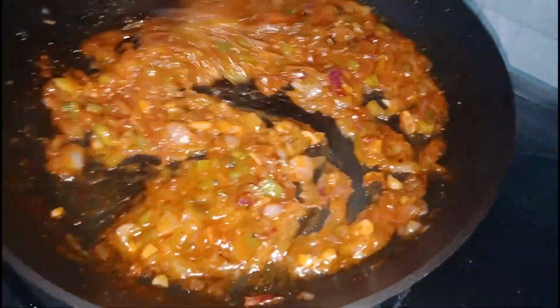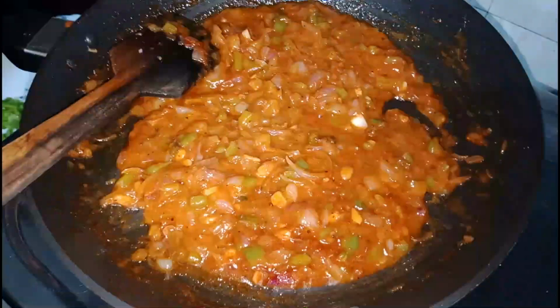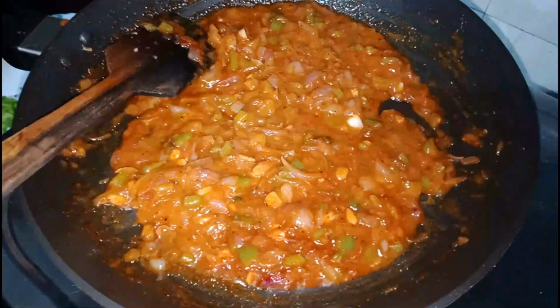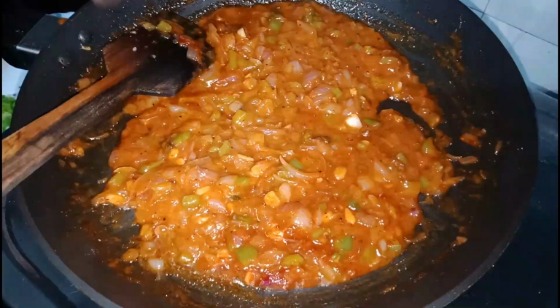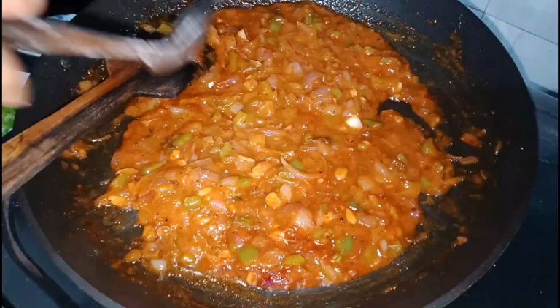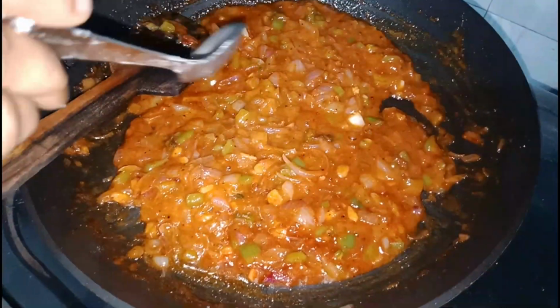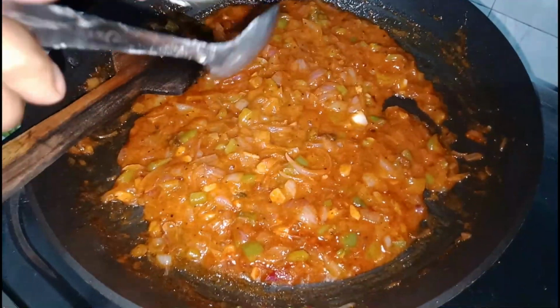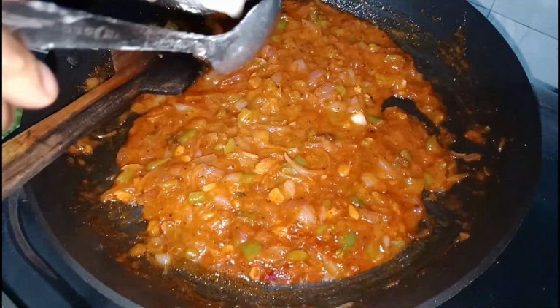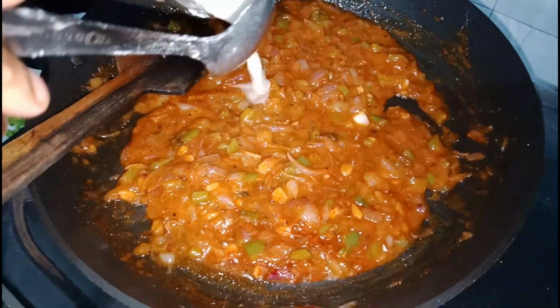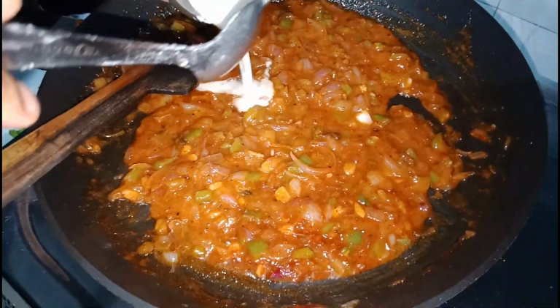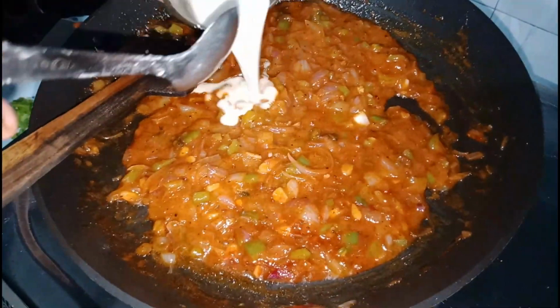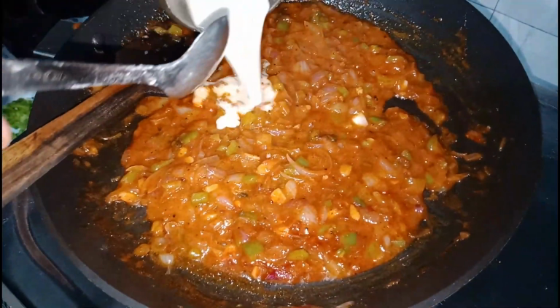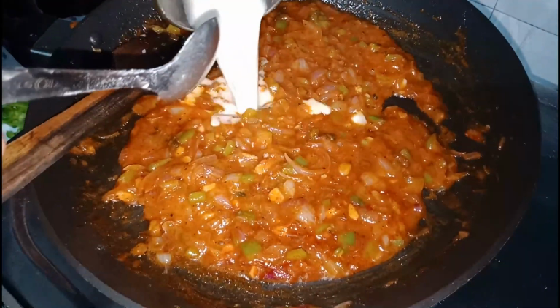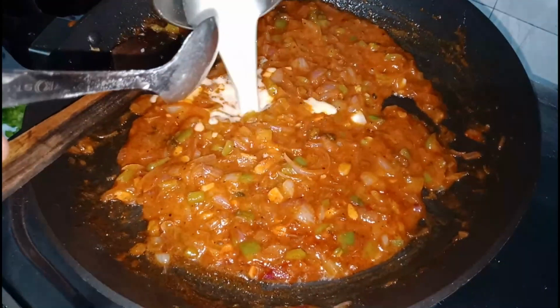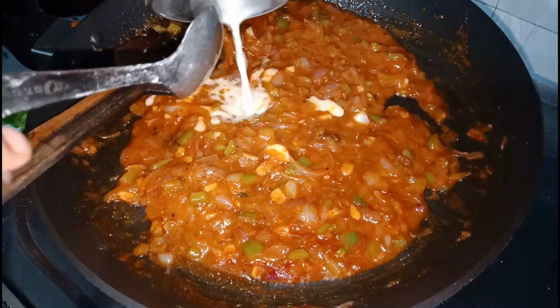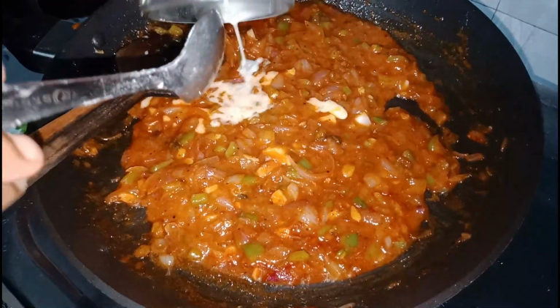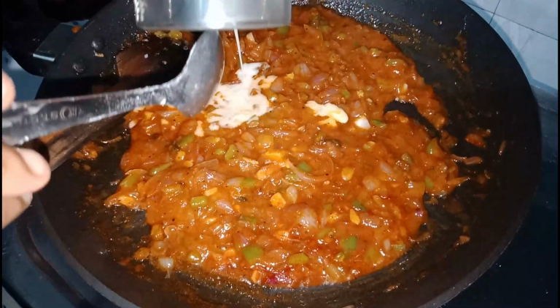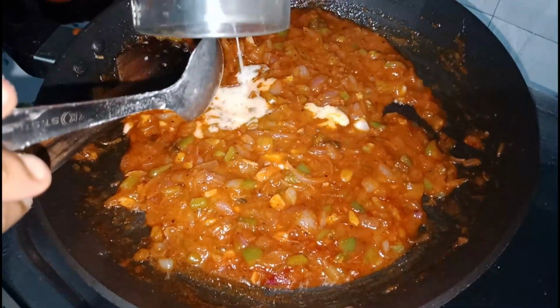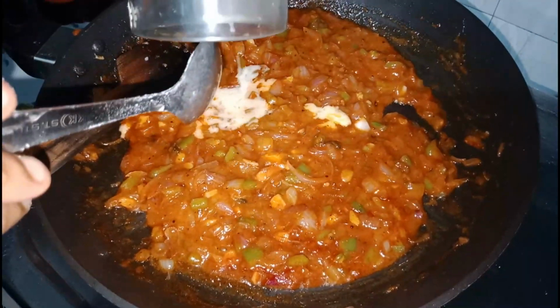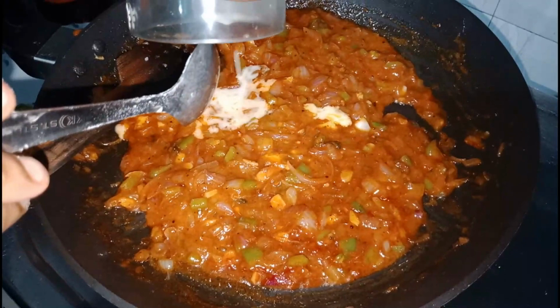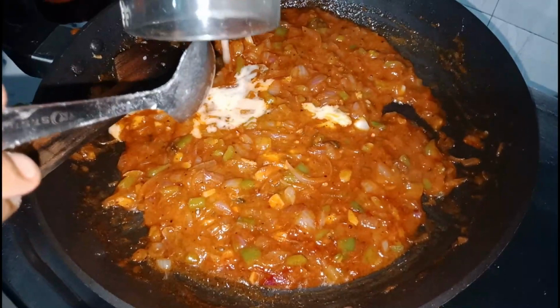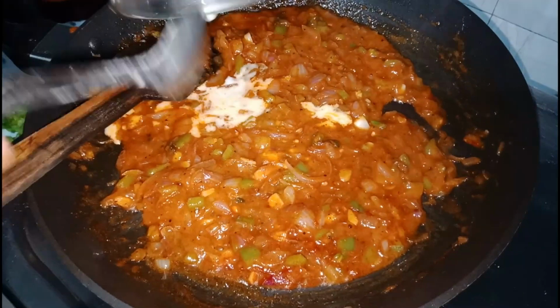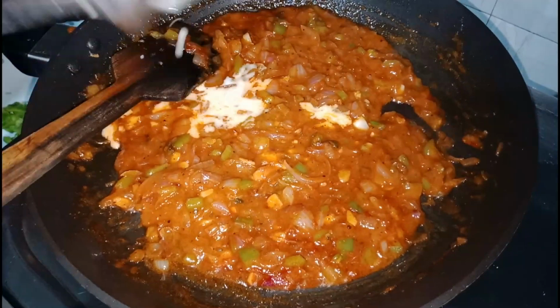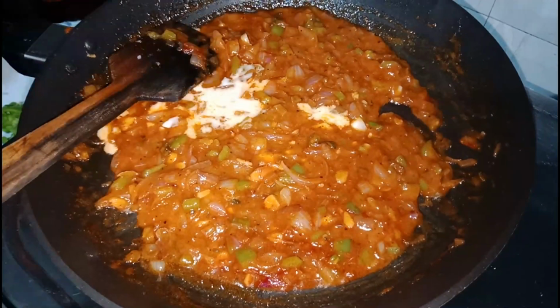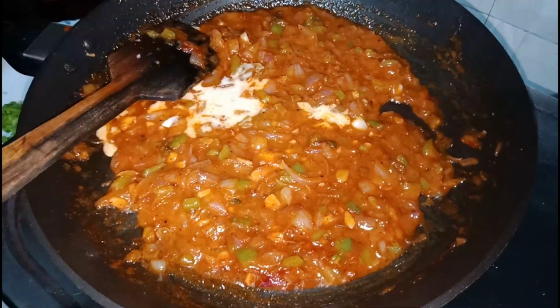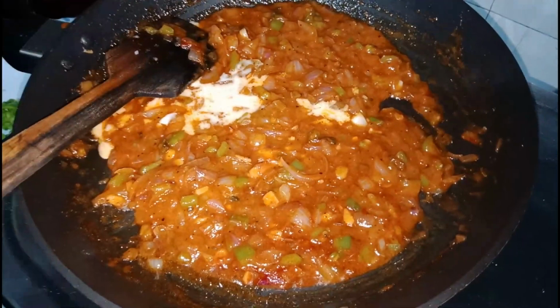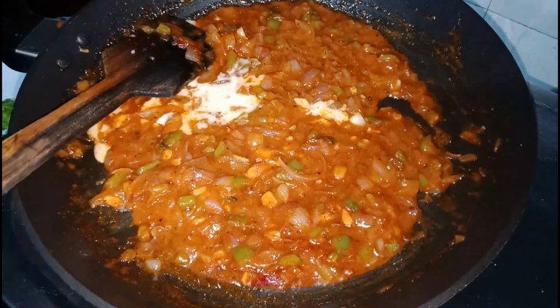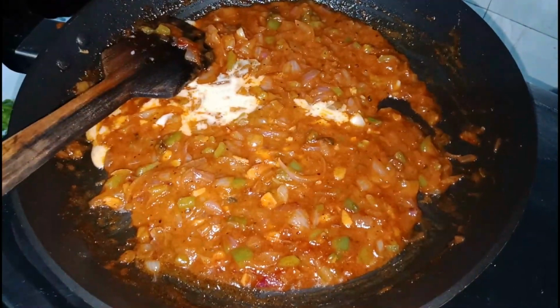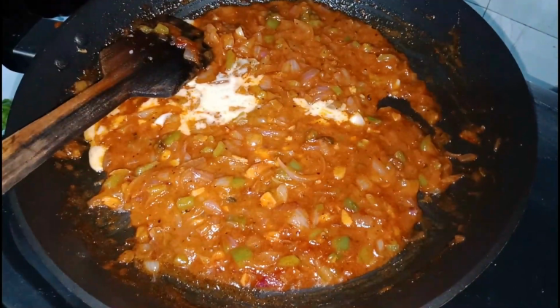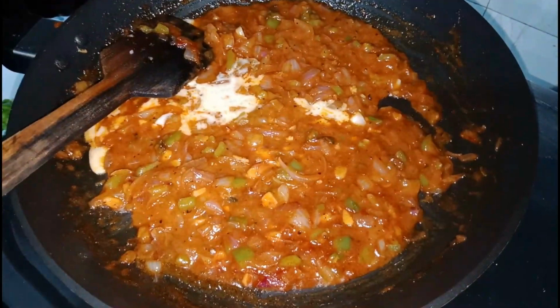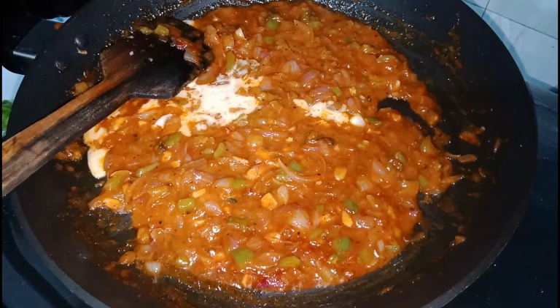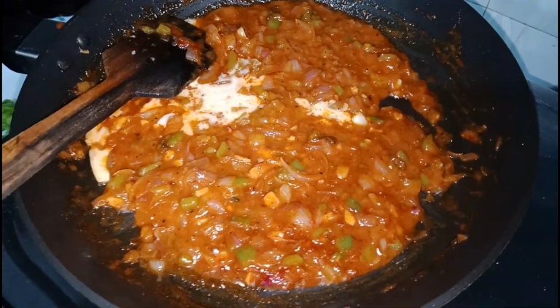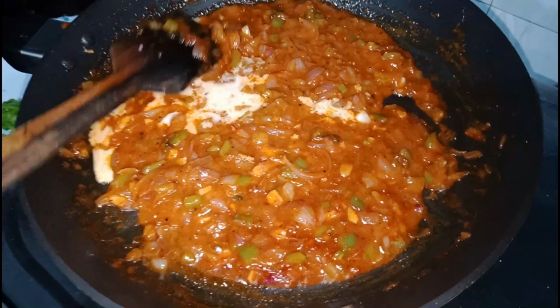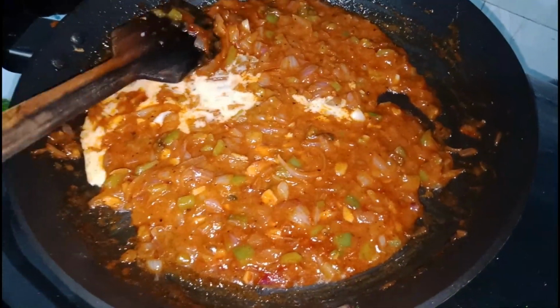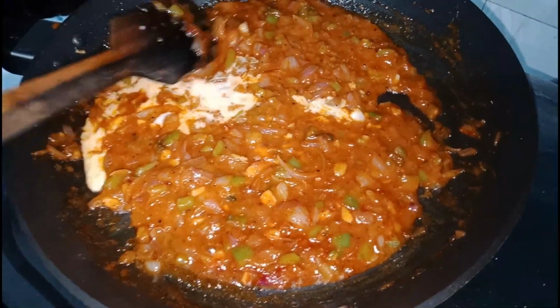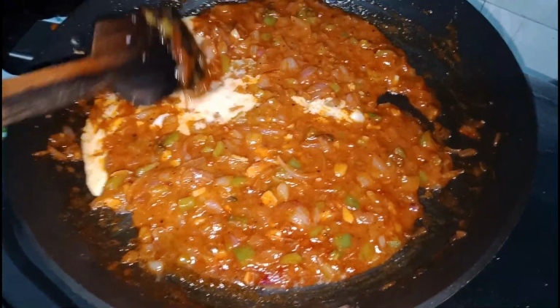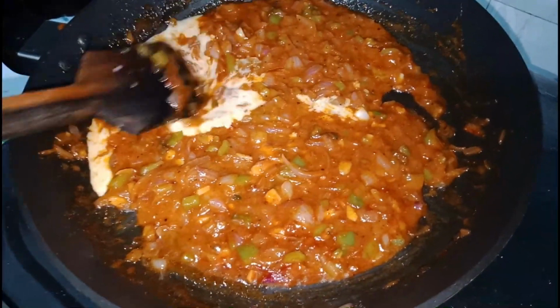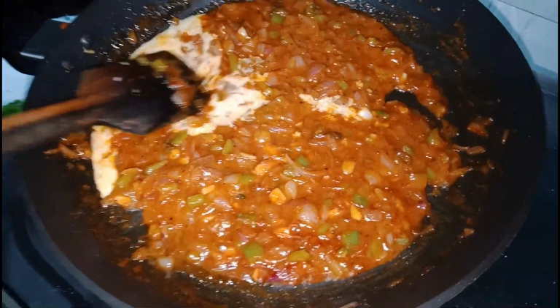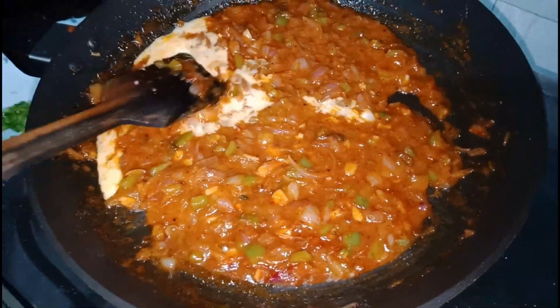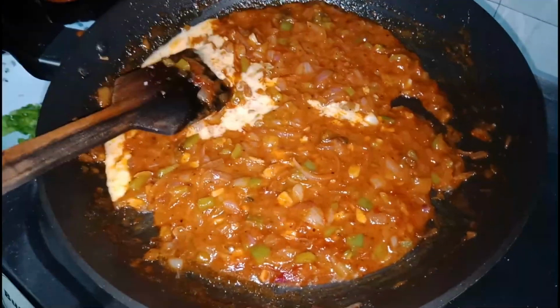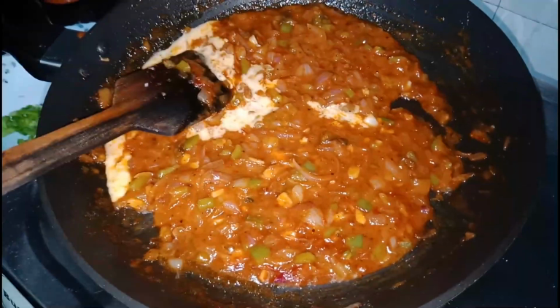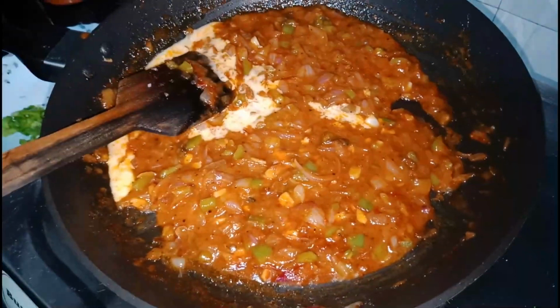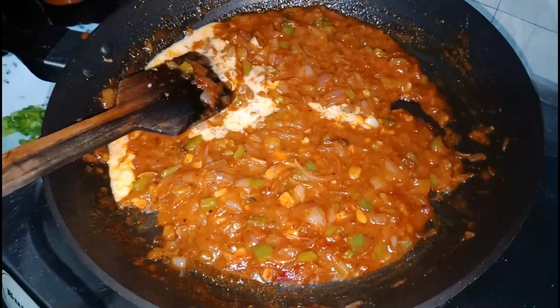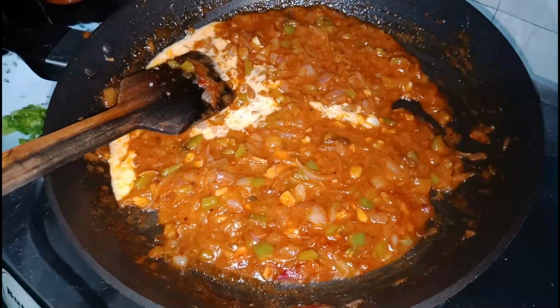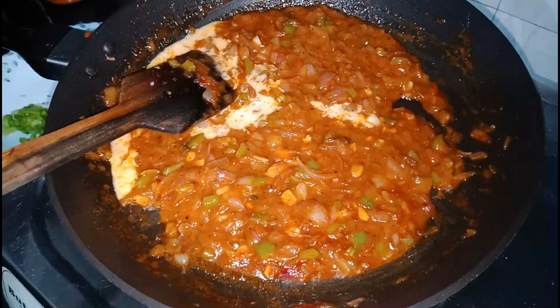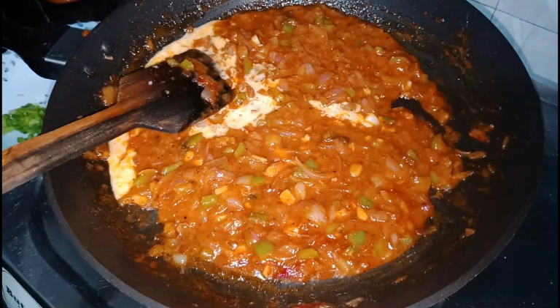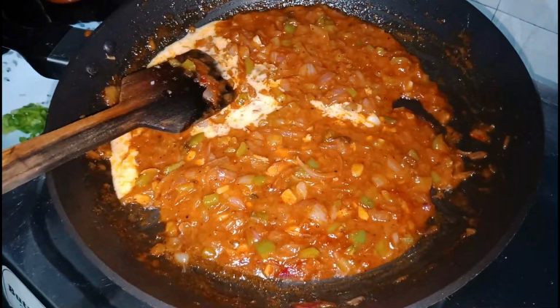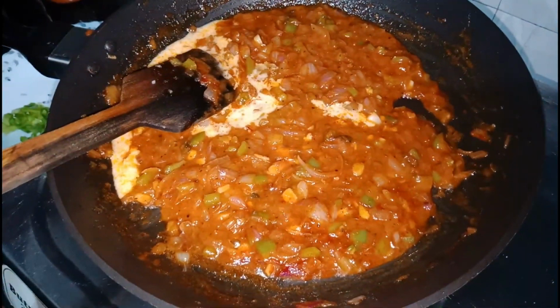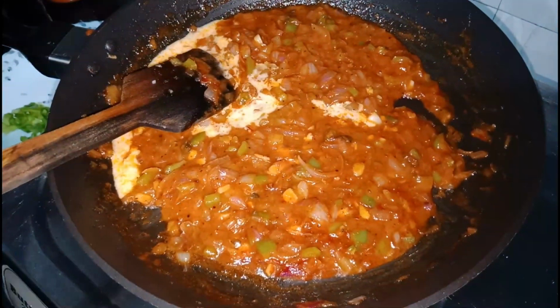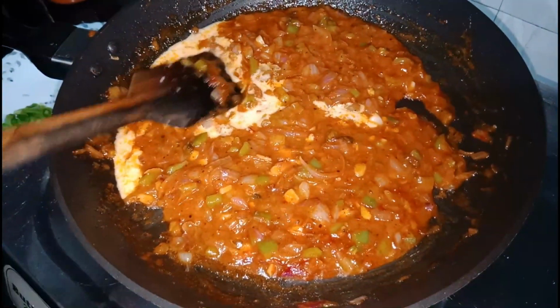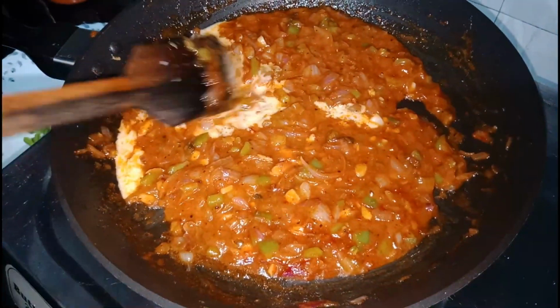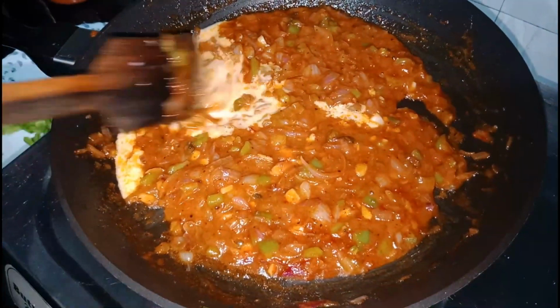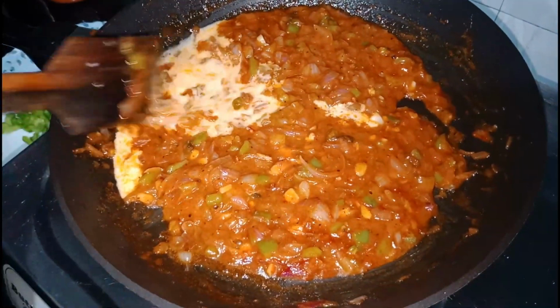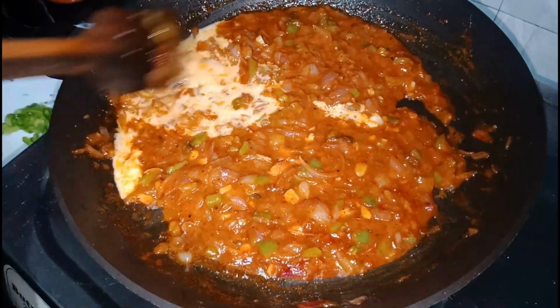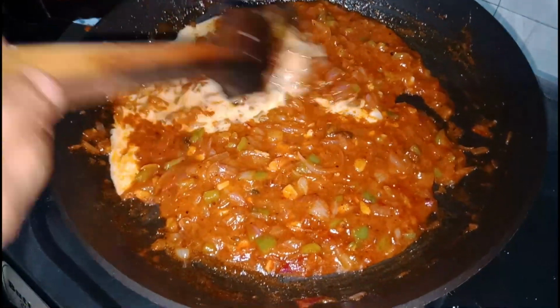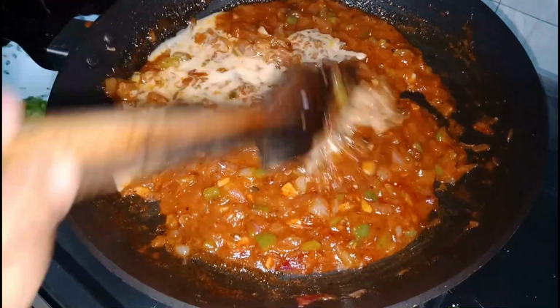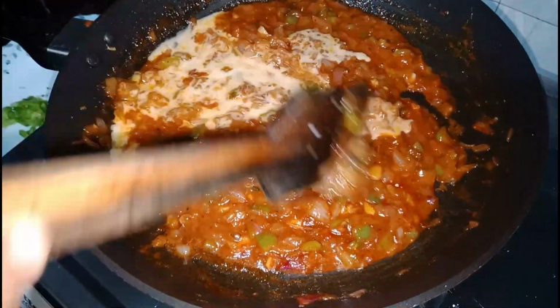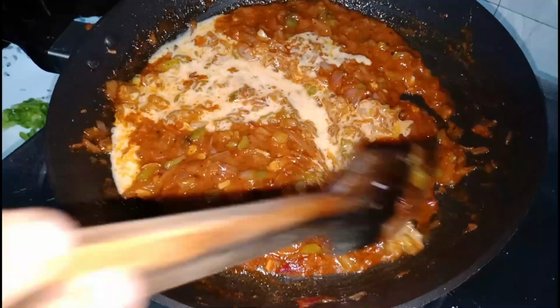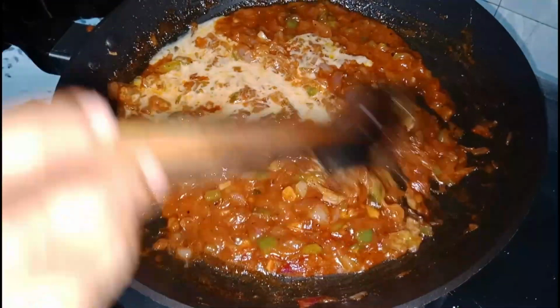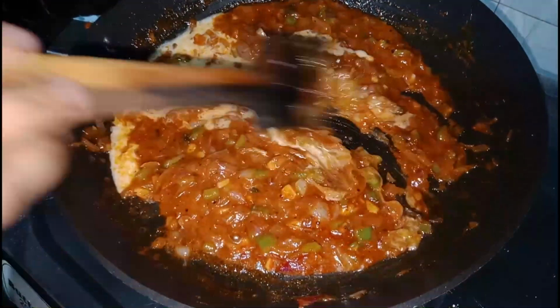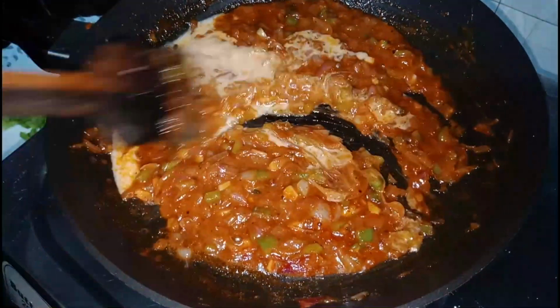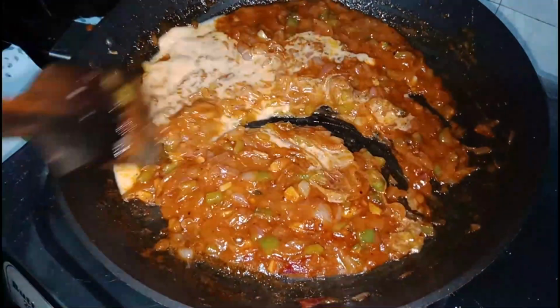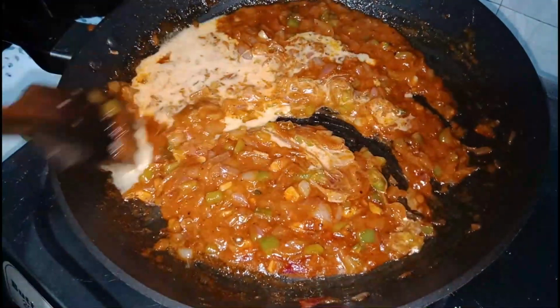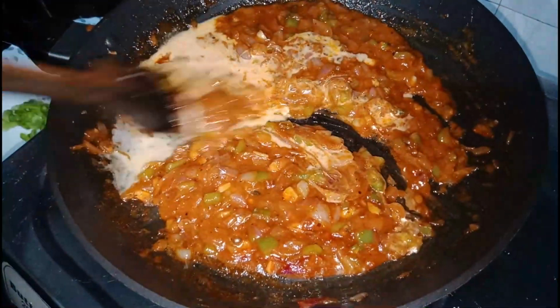Add a small spoon of cornflour and add some gravy from the pan.